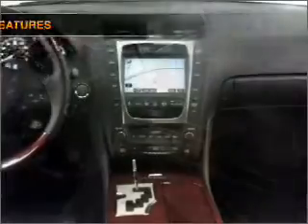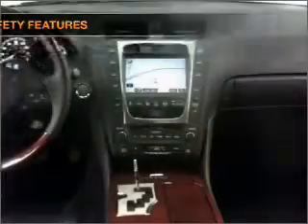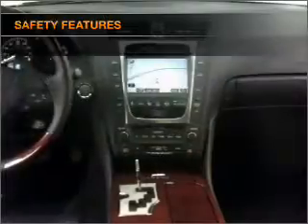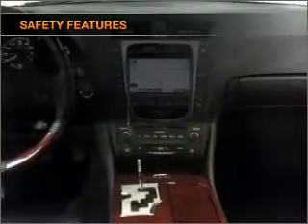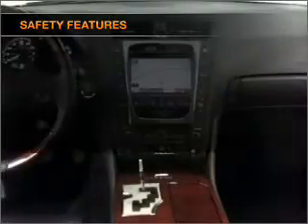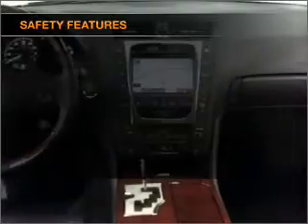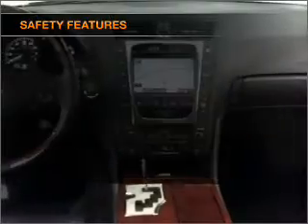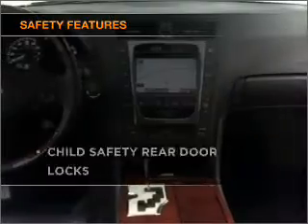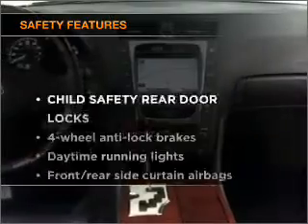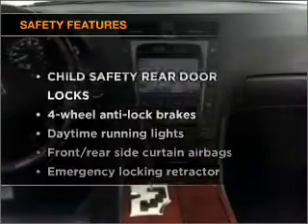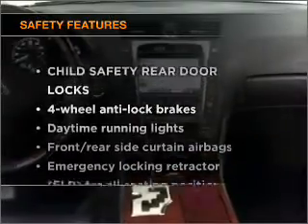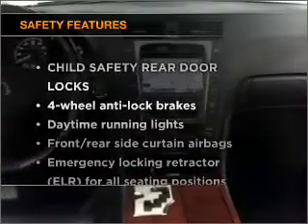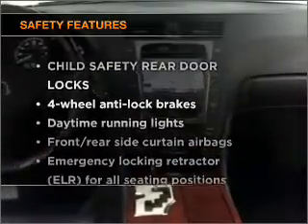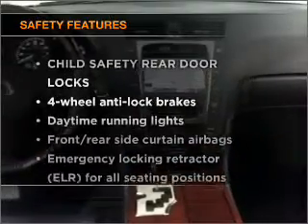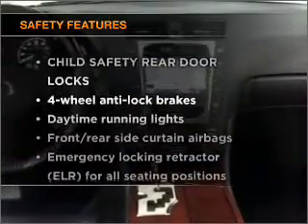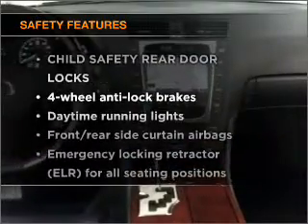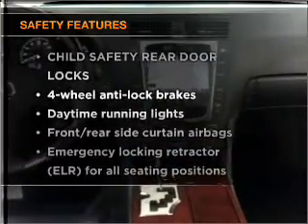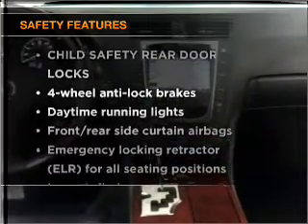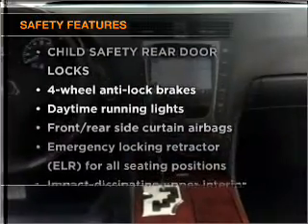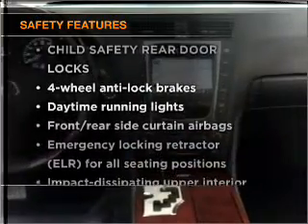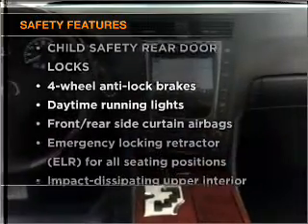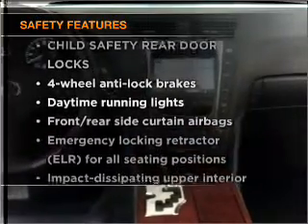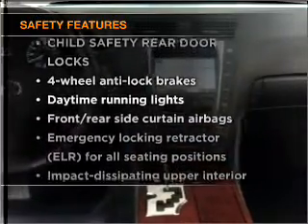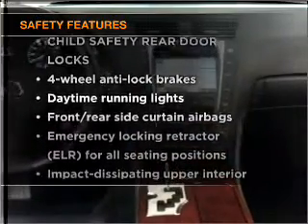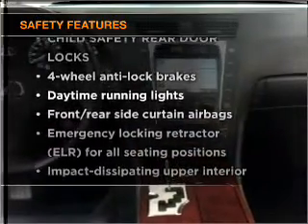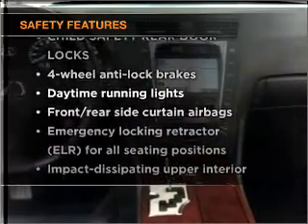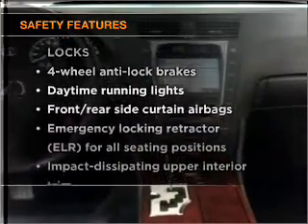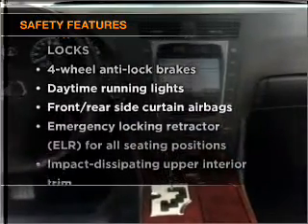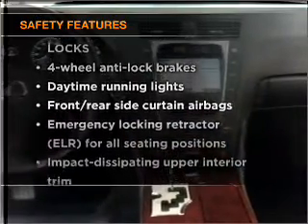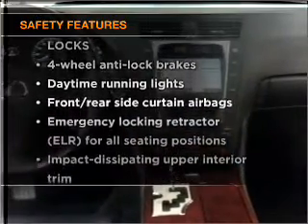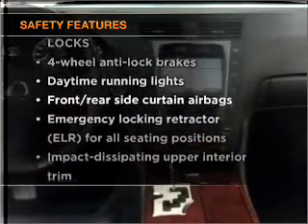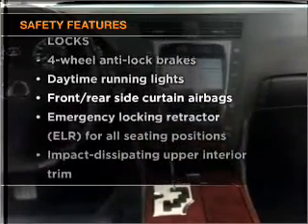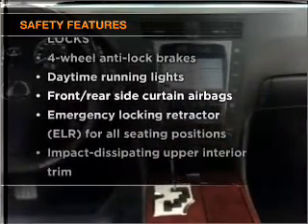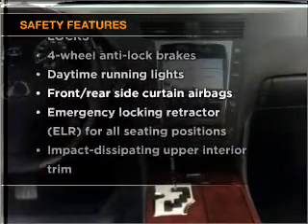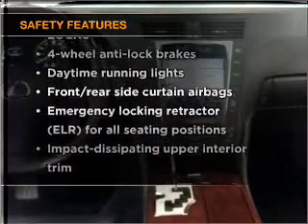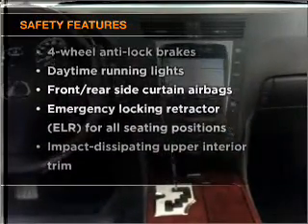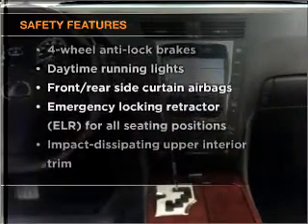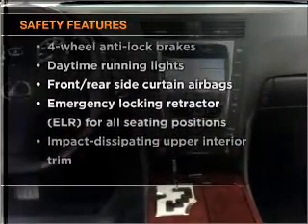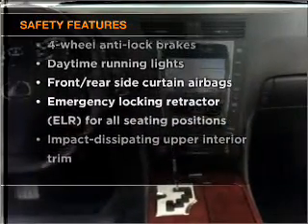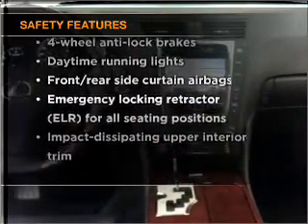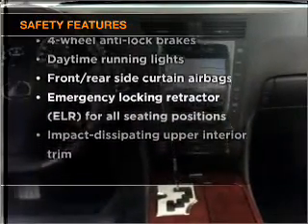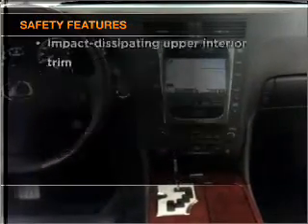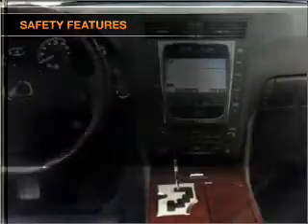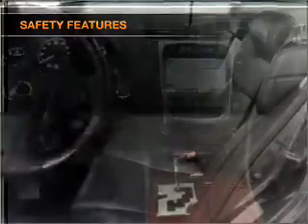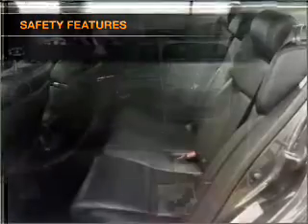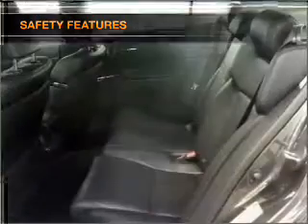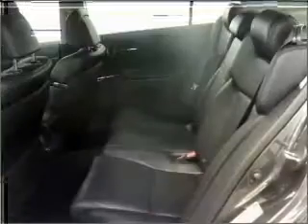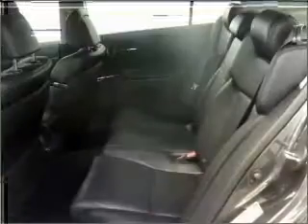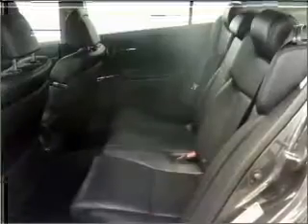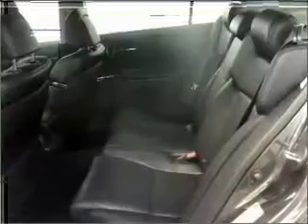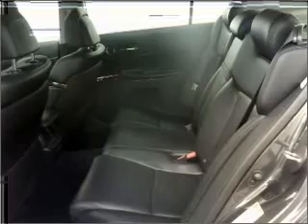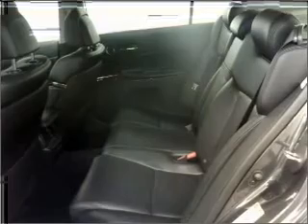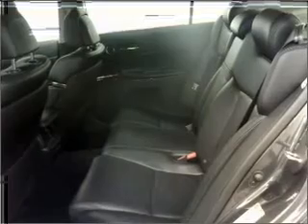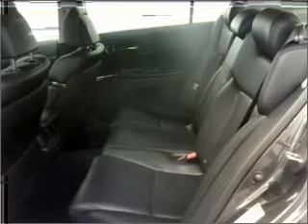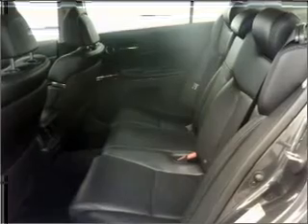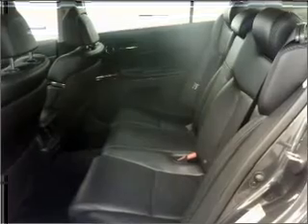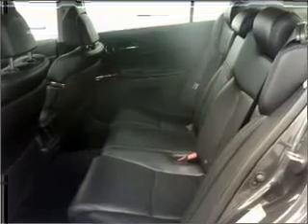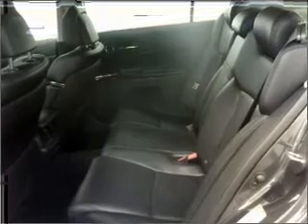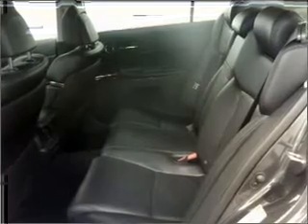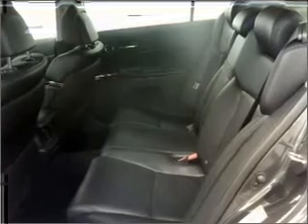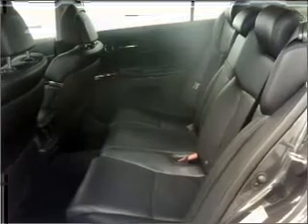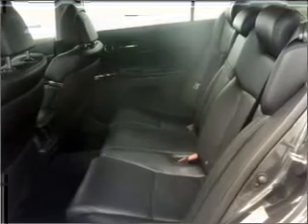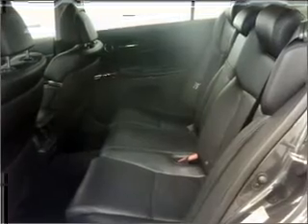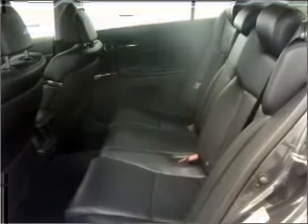And for your peace of mind, the following safety equipment is included: Passenger airbag. Stability control. Daytime running lights.